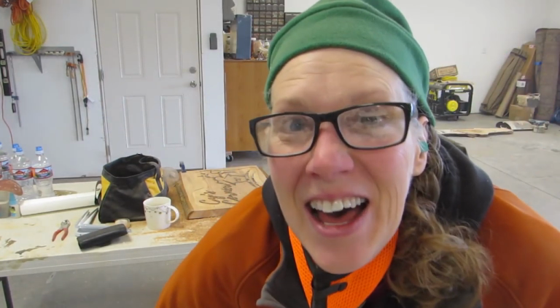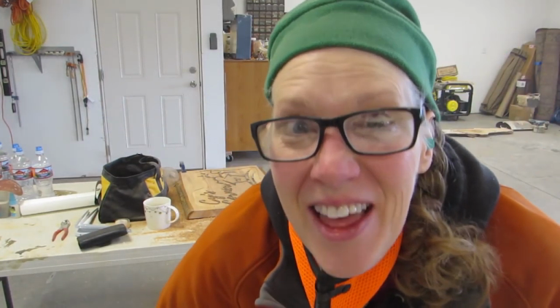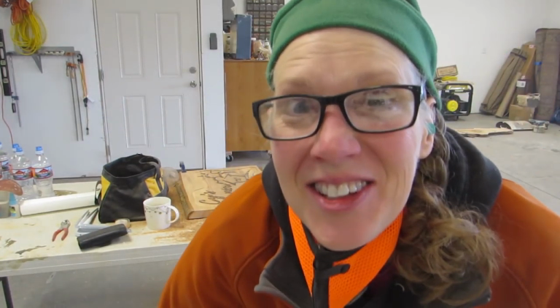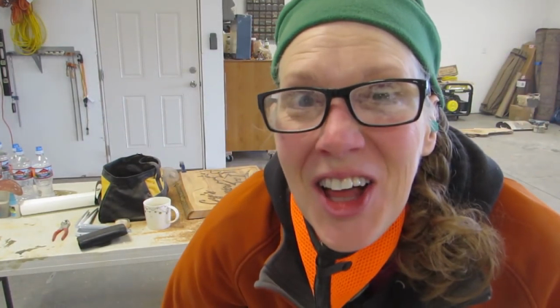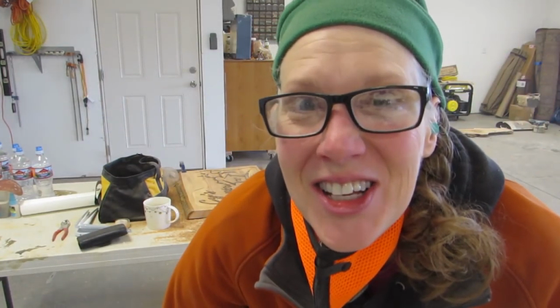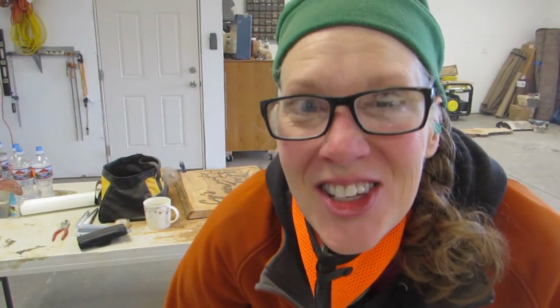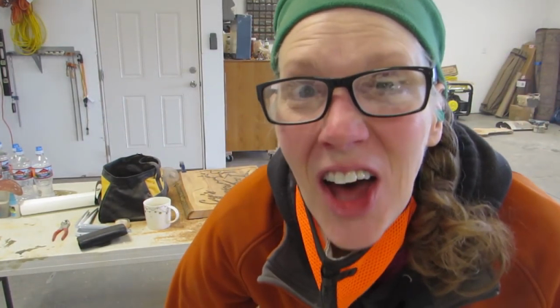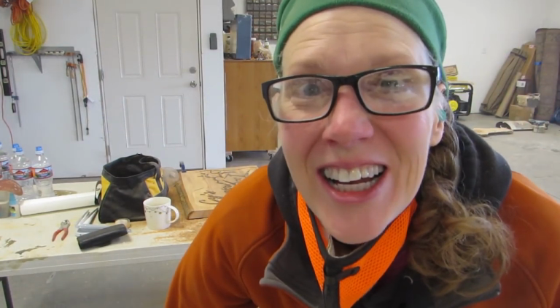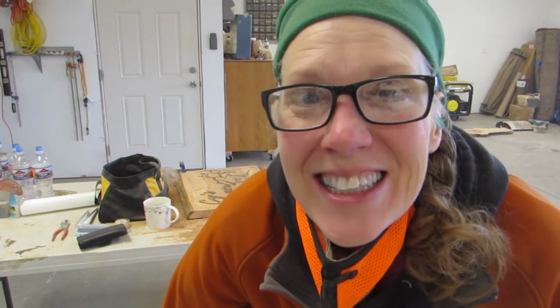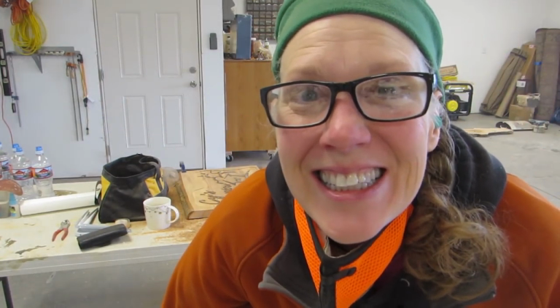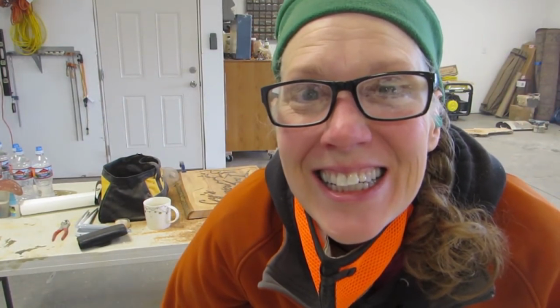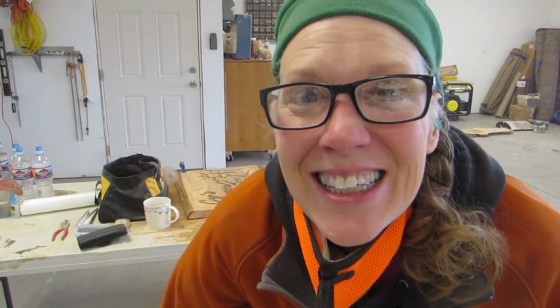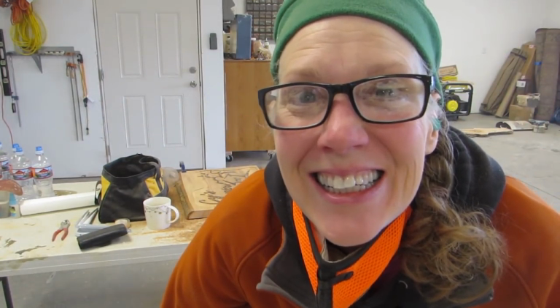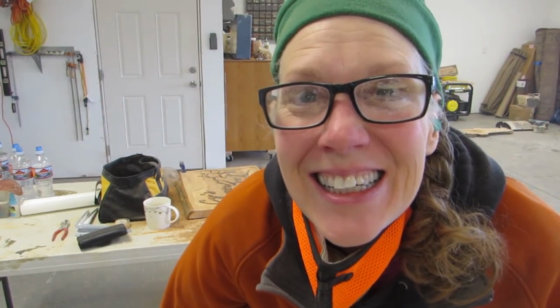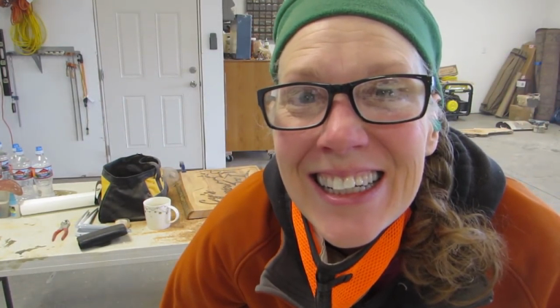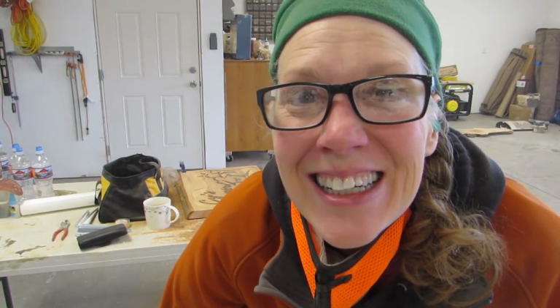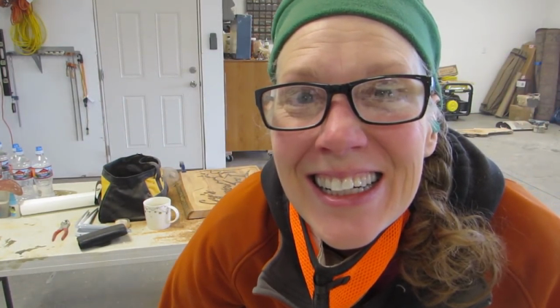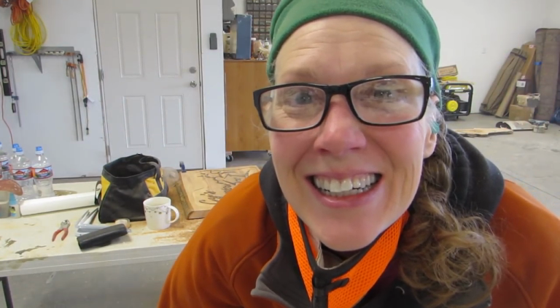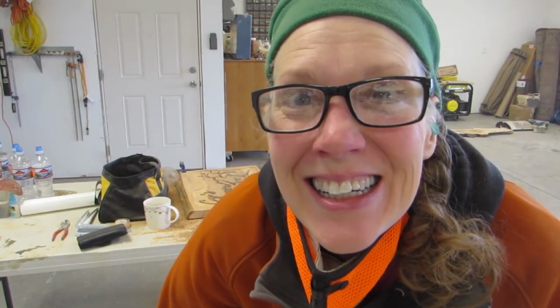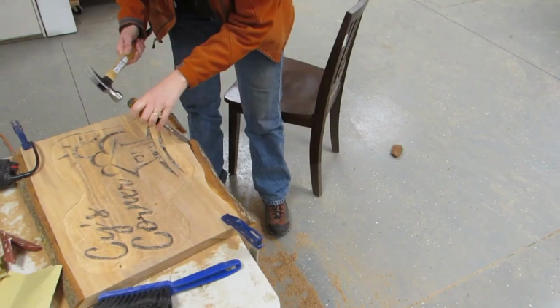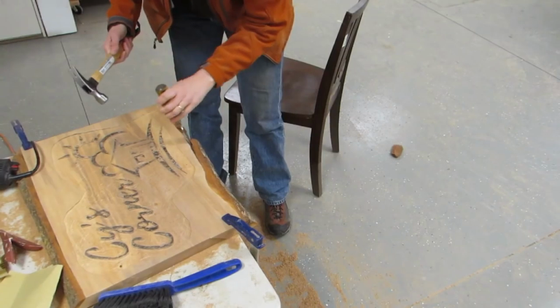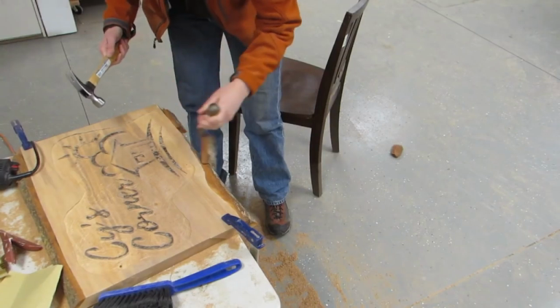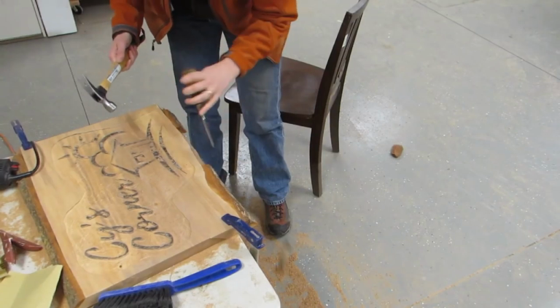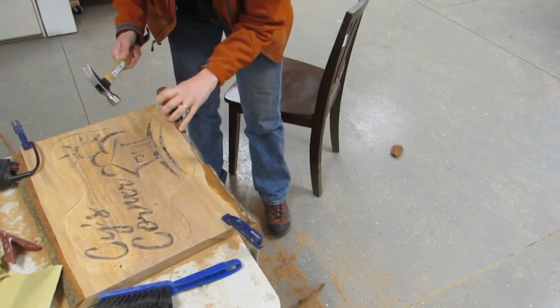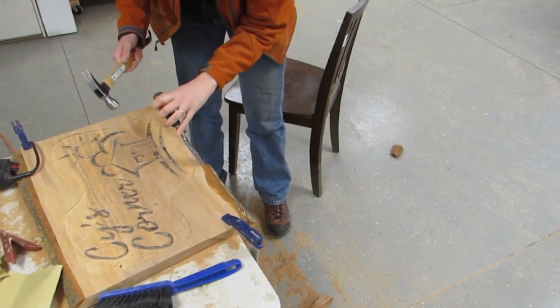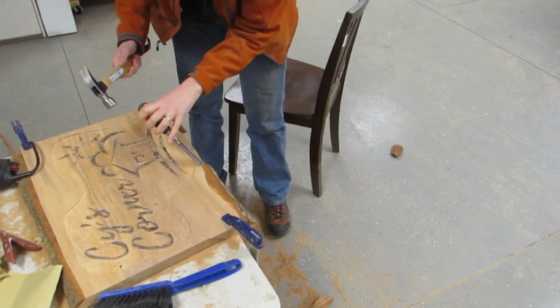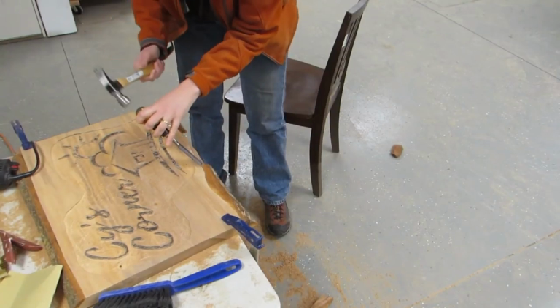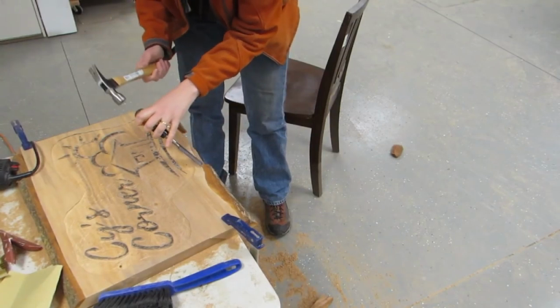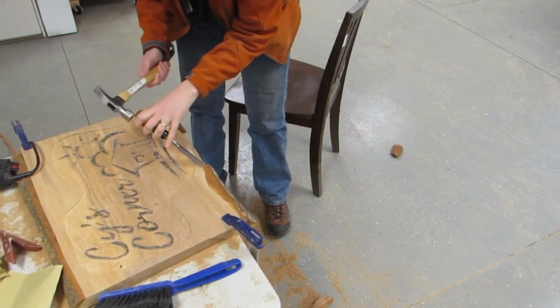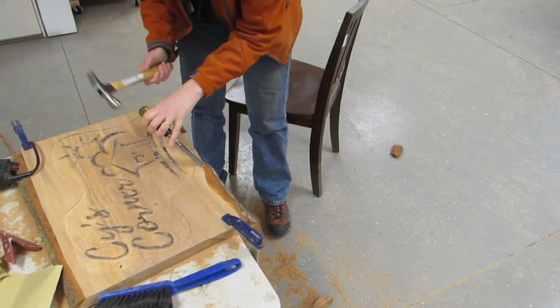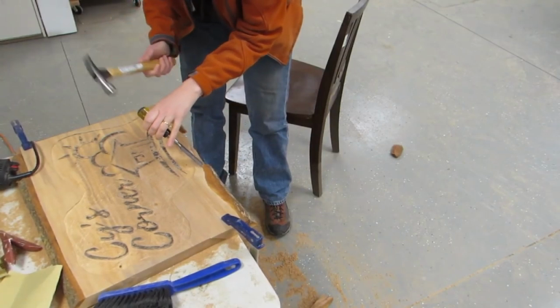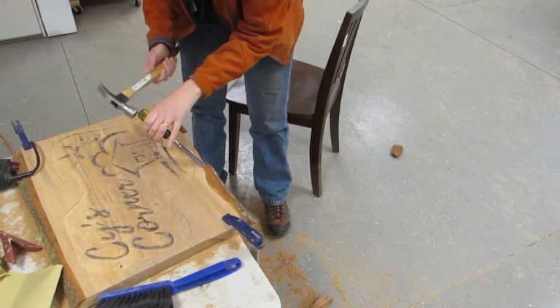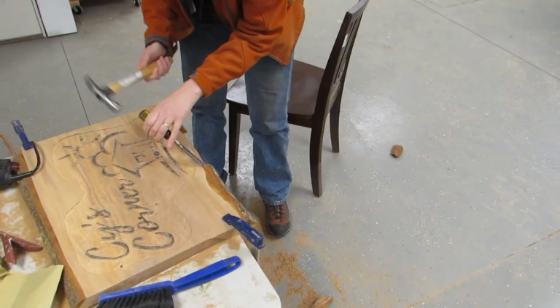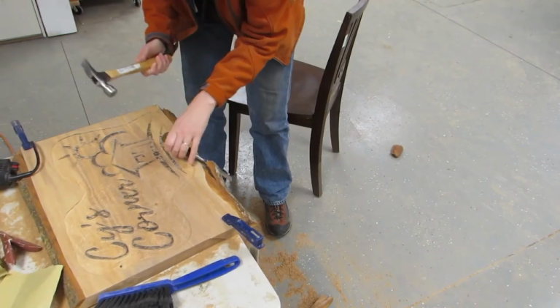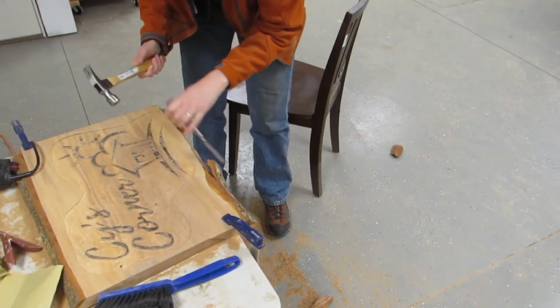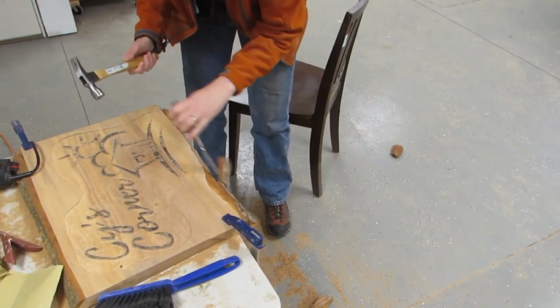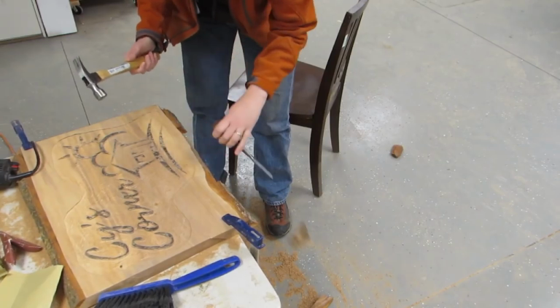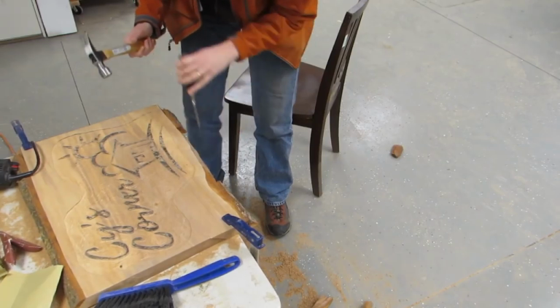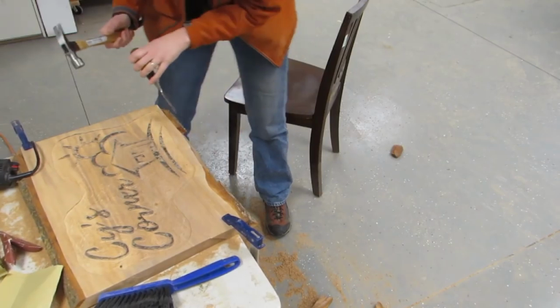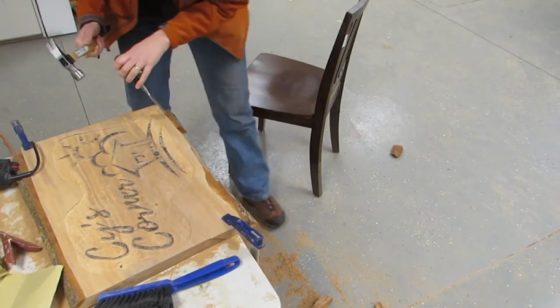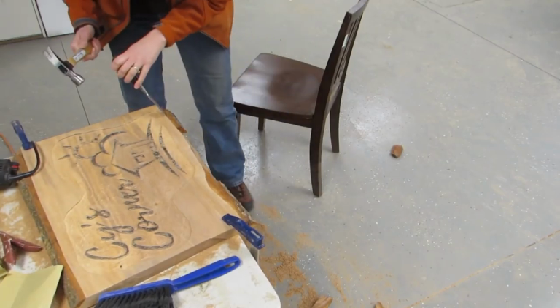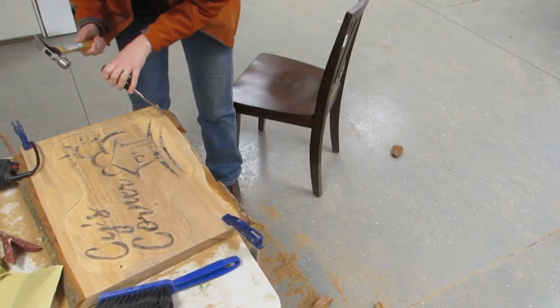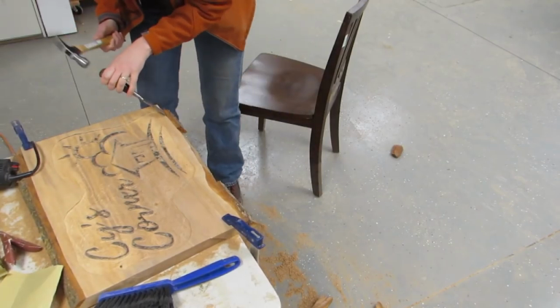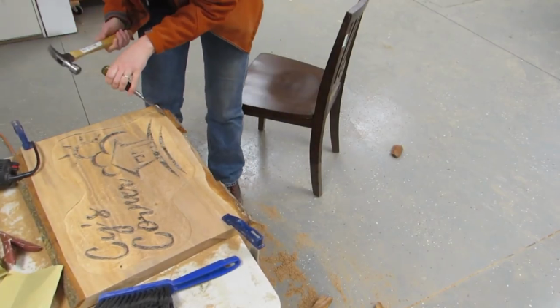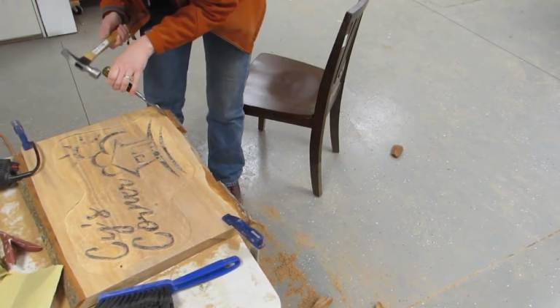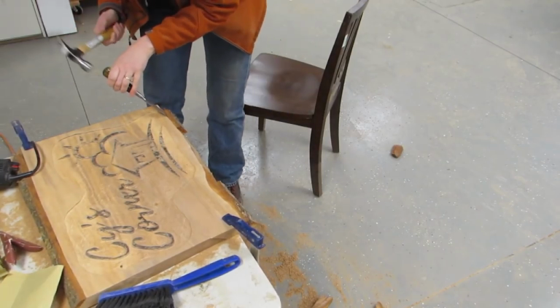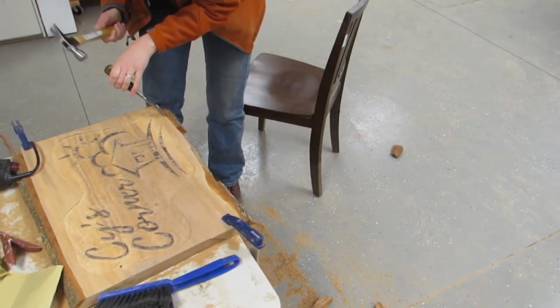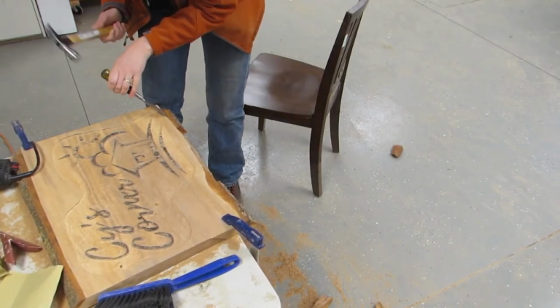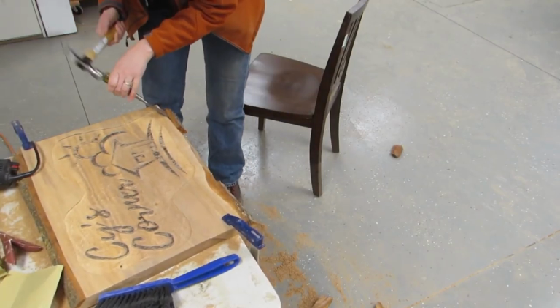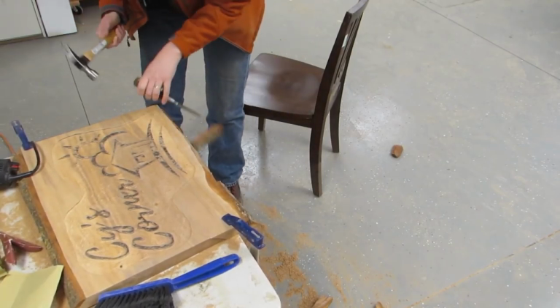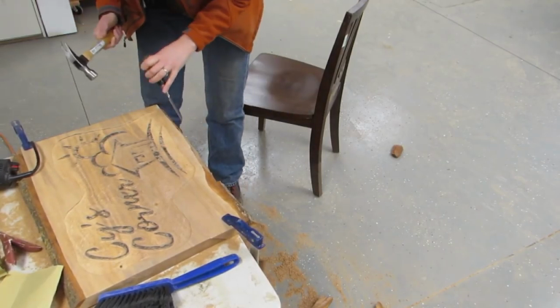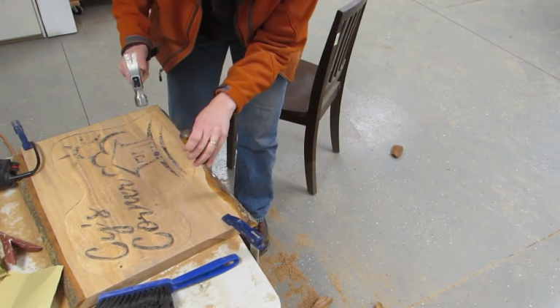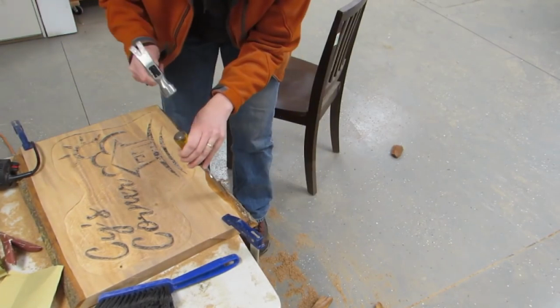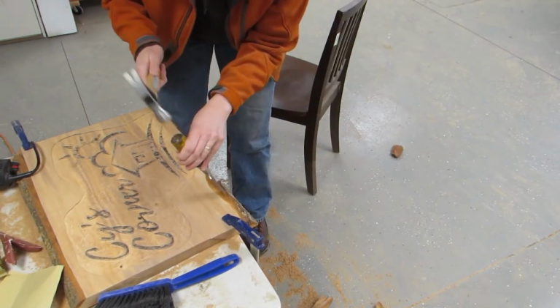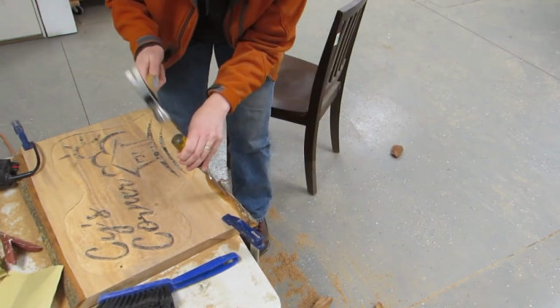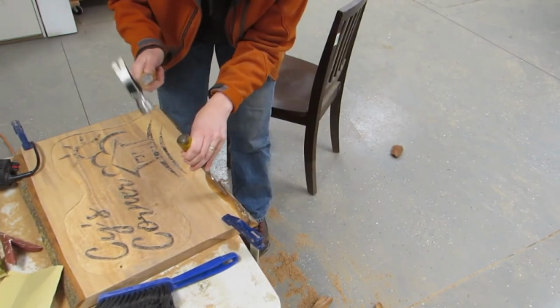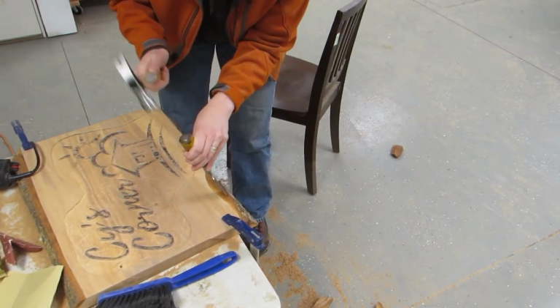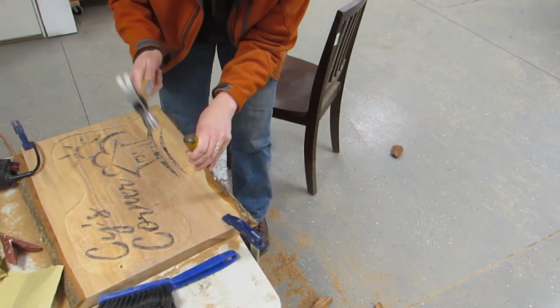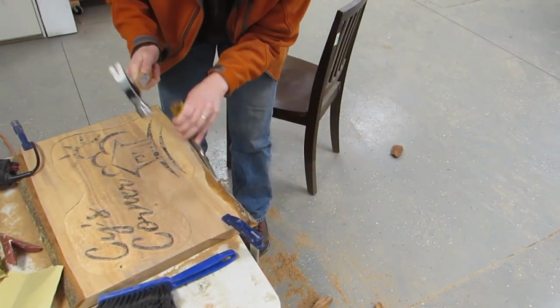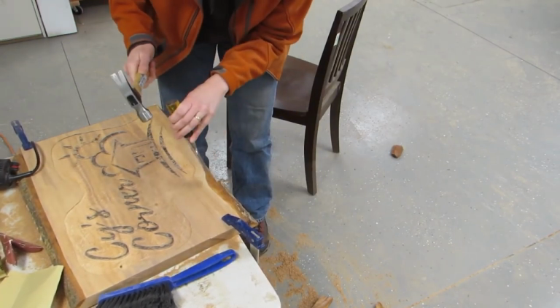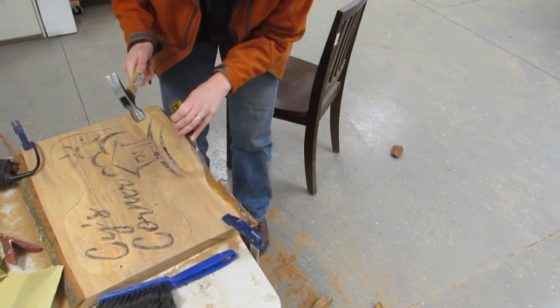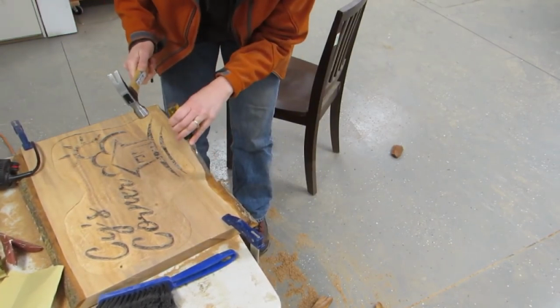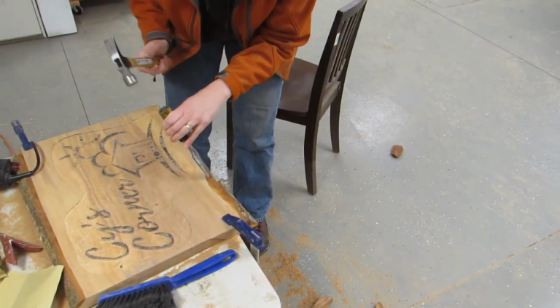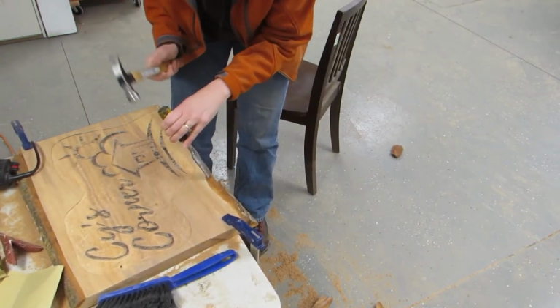That's a lot of sawdust! I knocked off the bark with a chisel and the pooches were curious, but only for a short time.